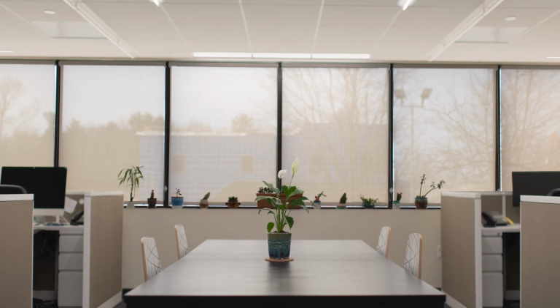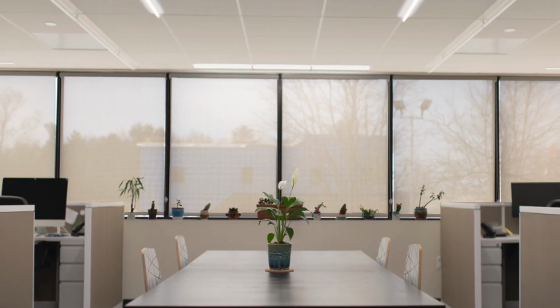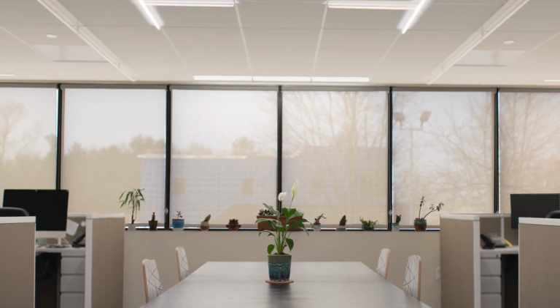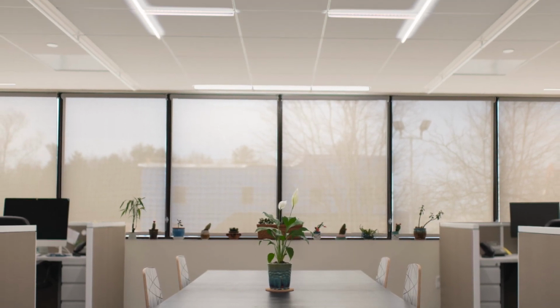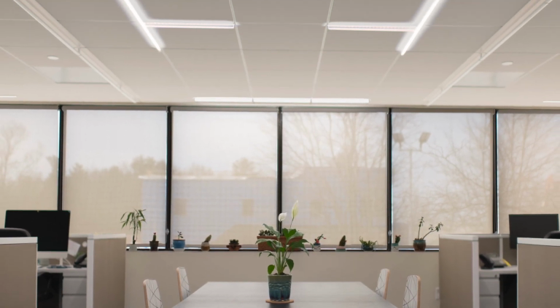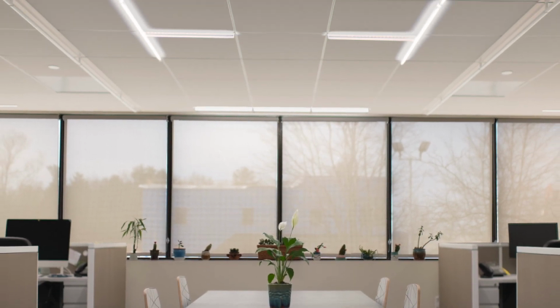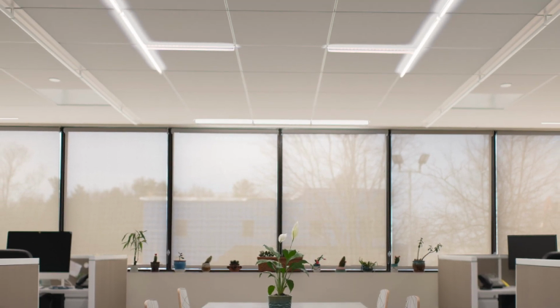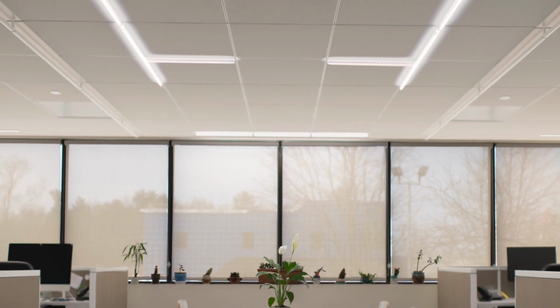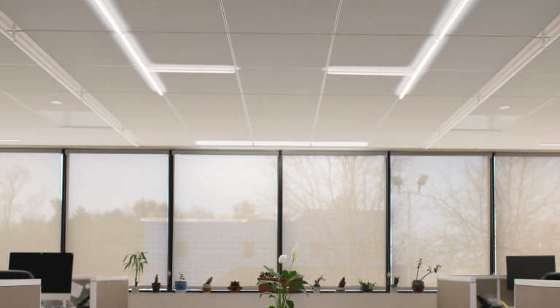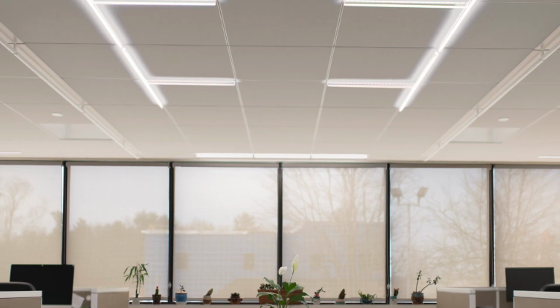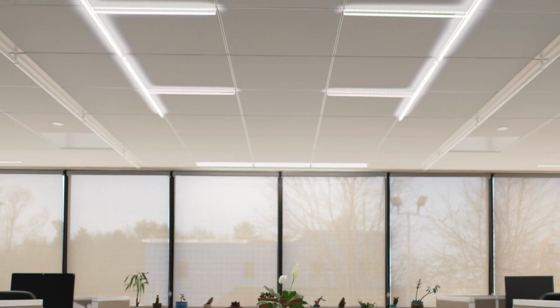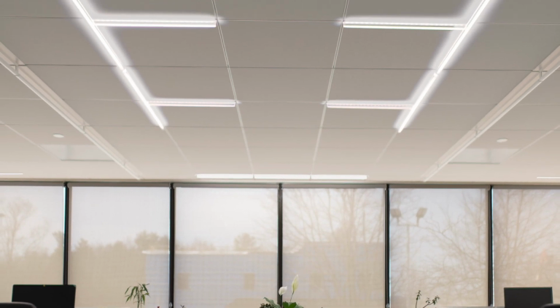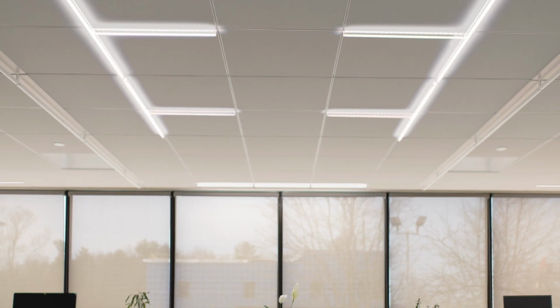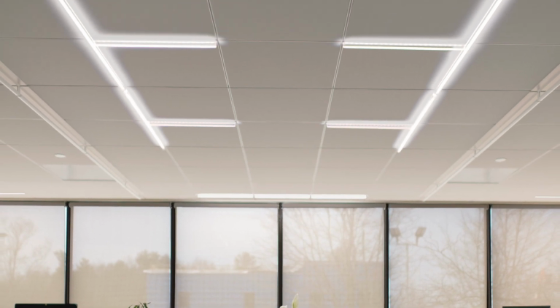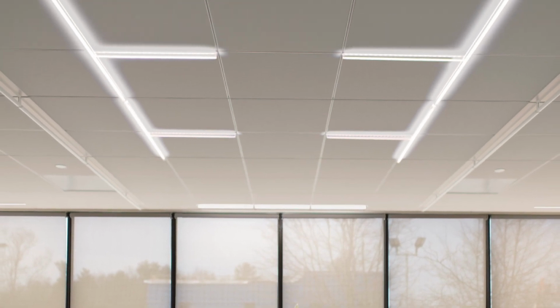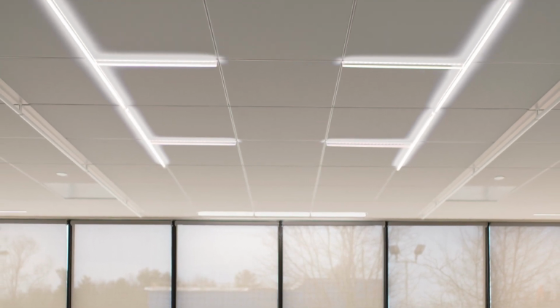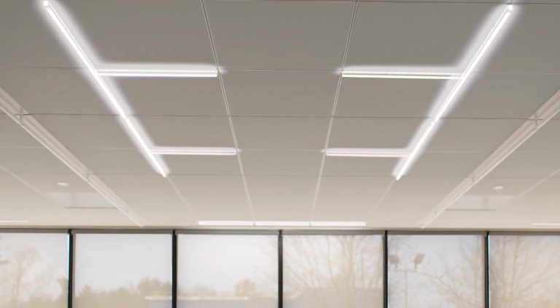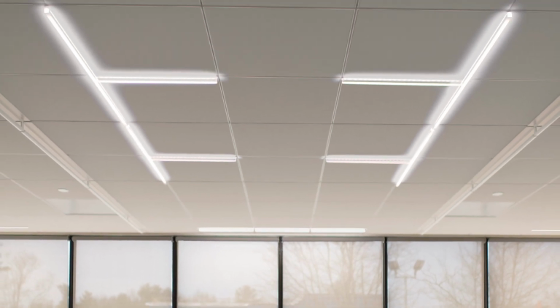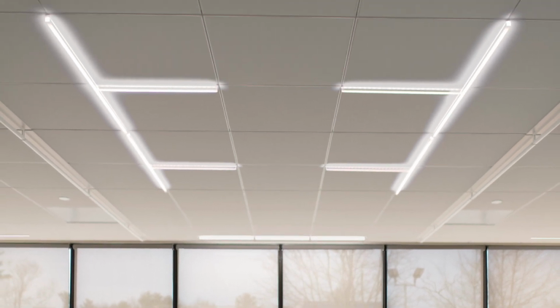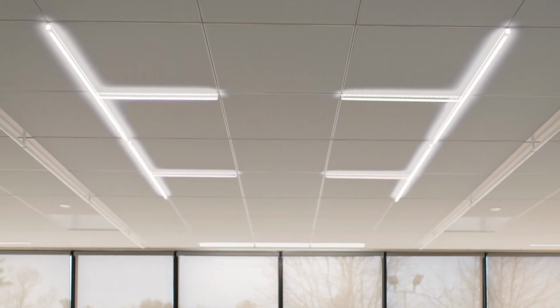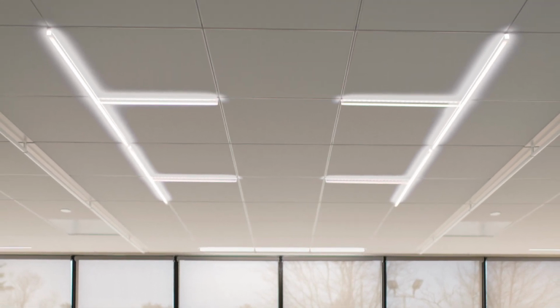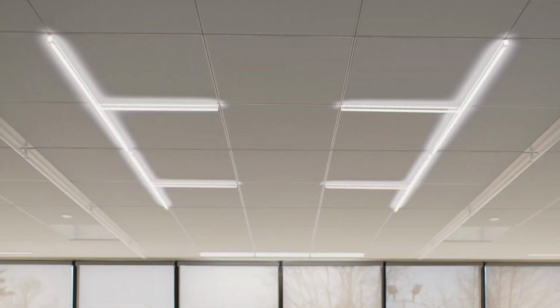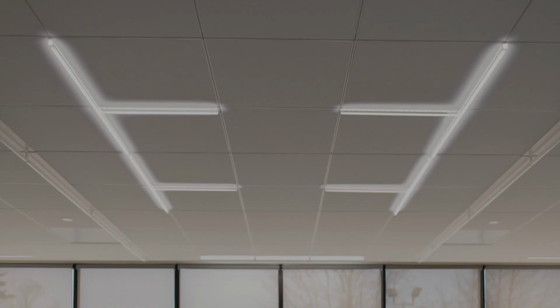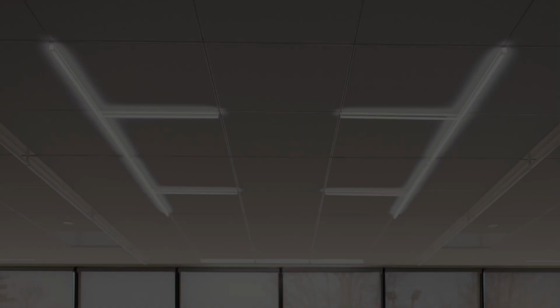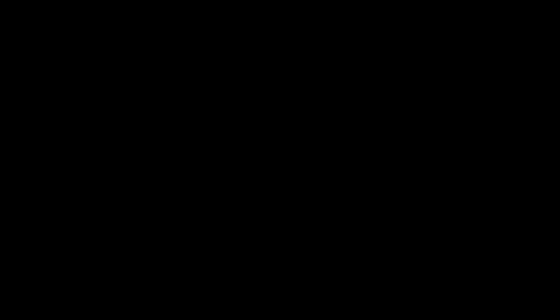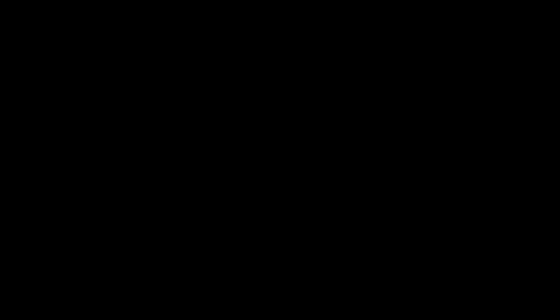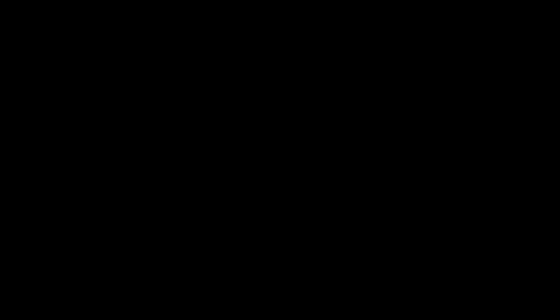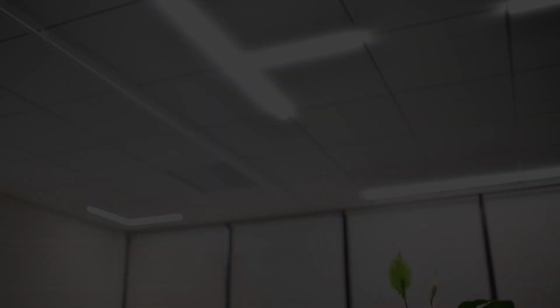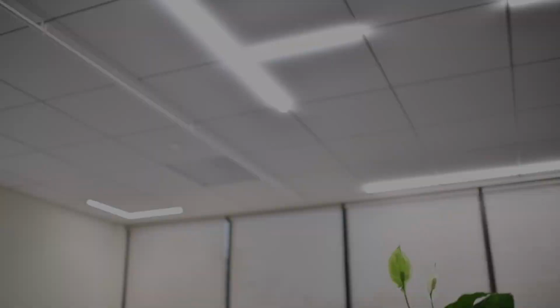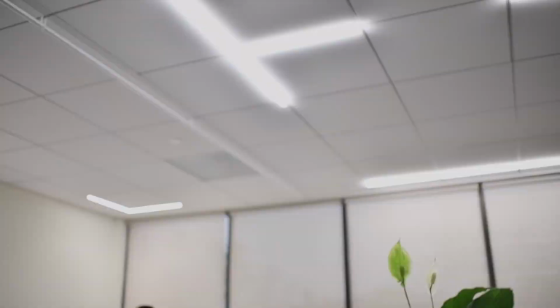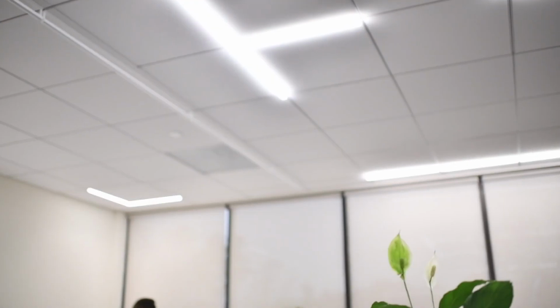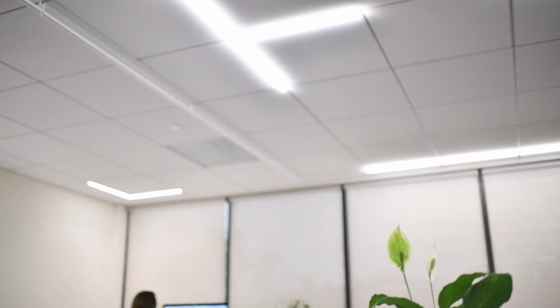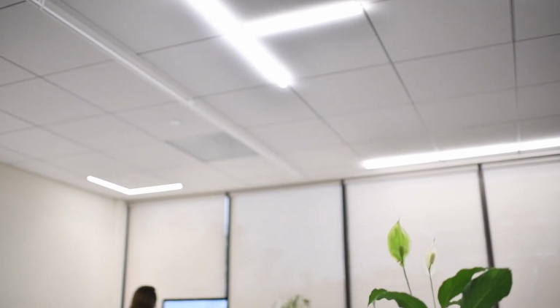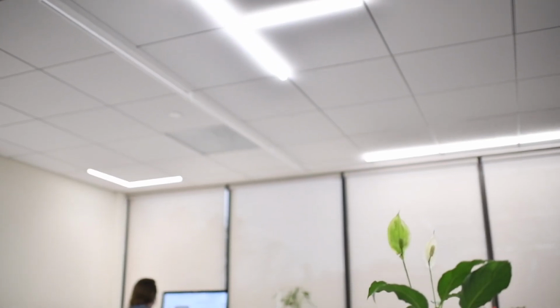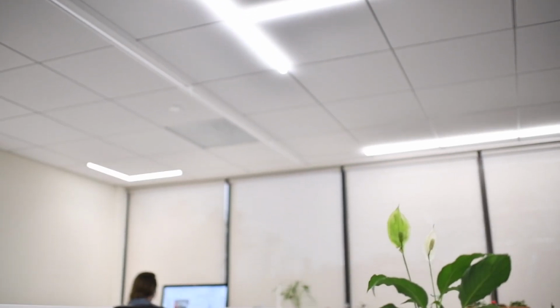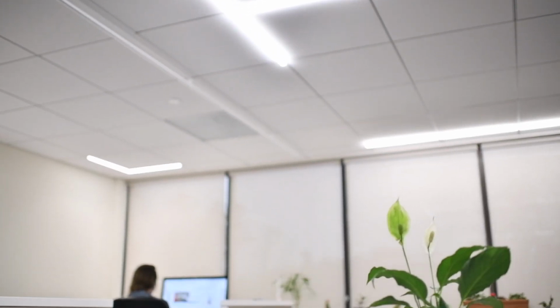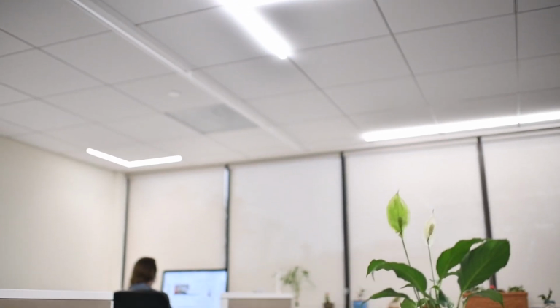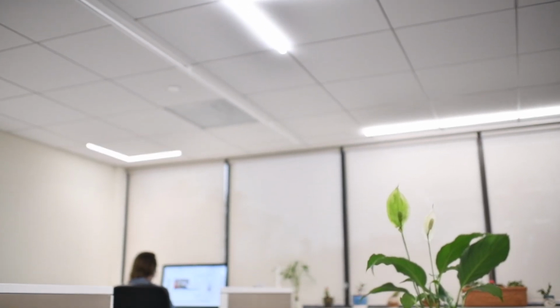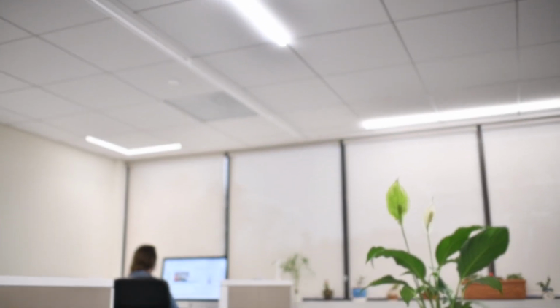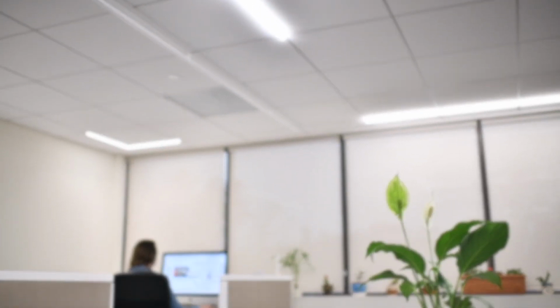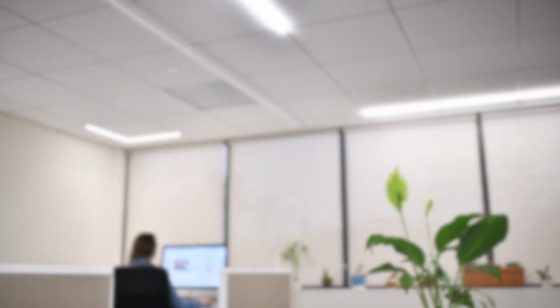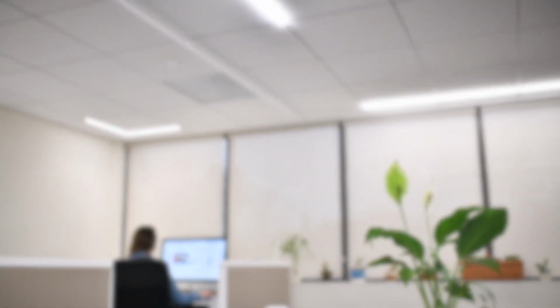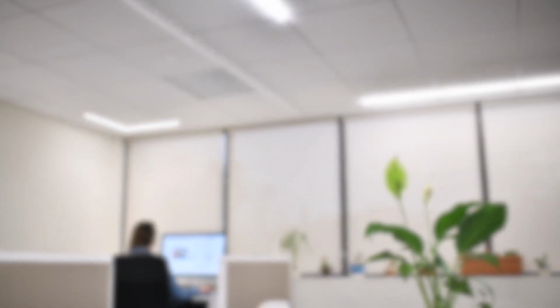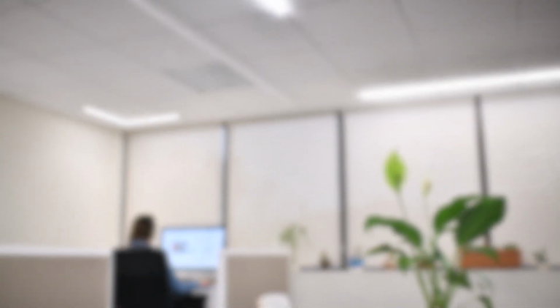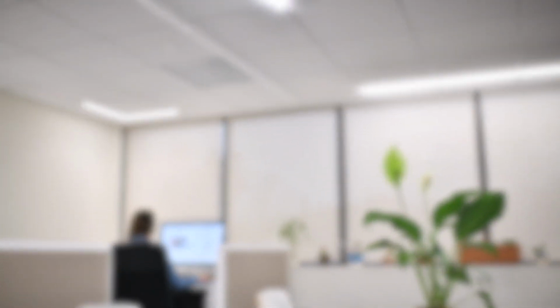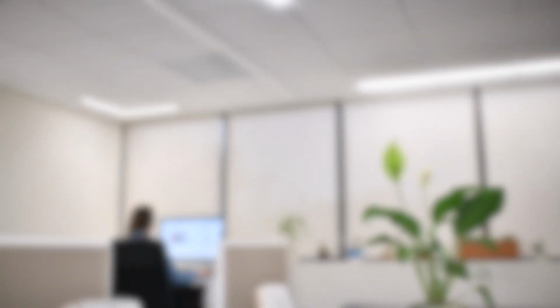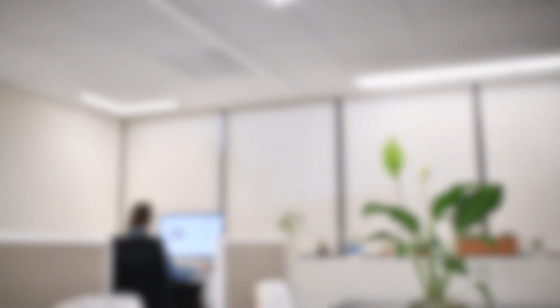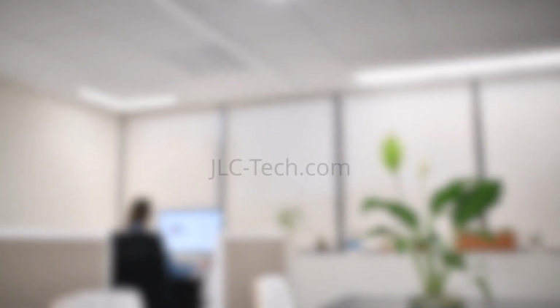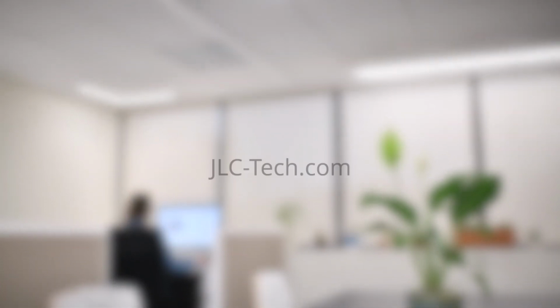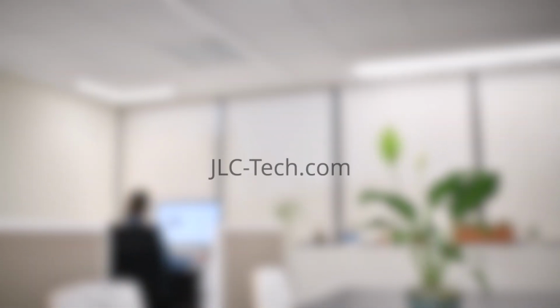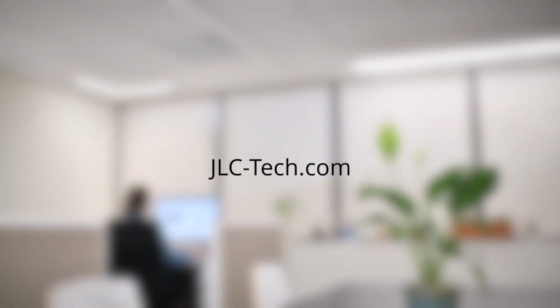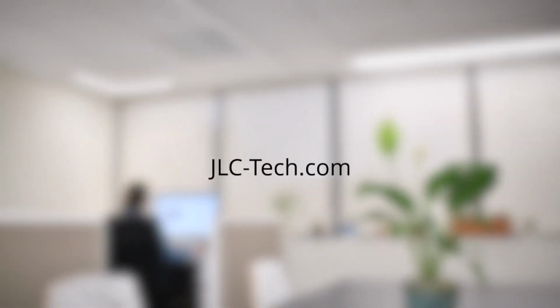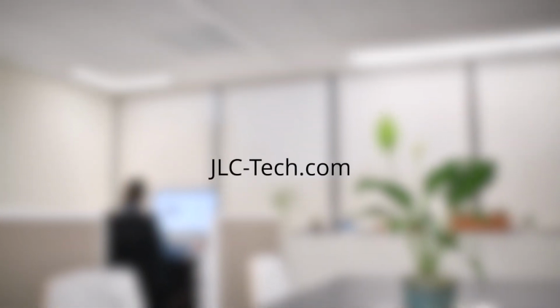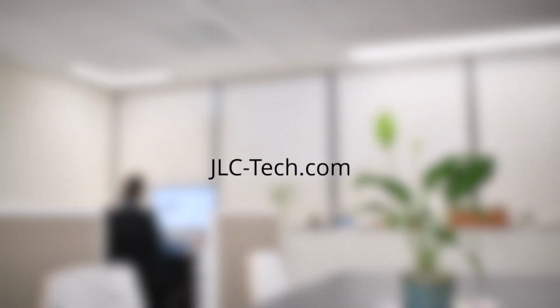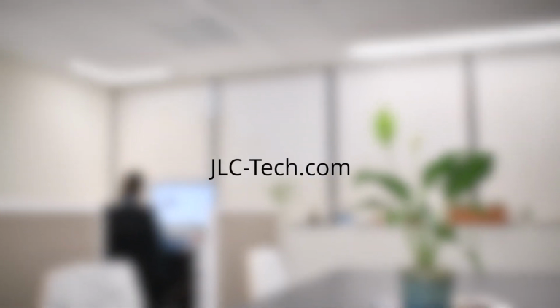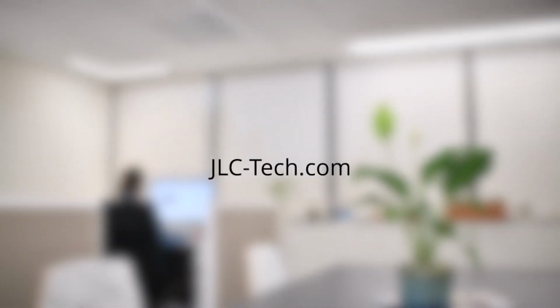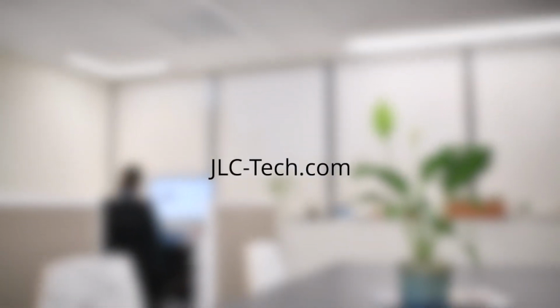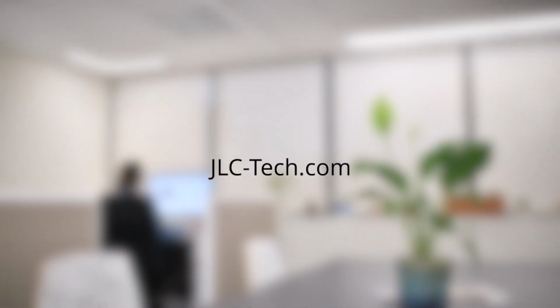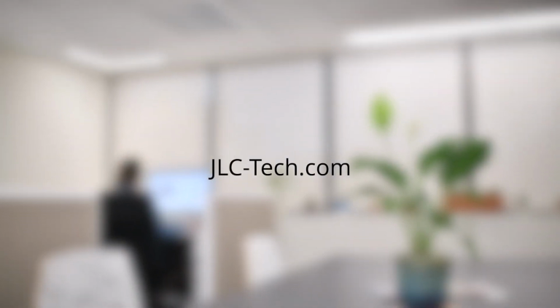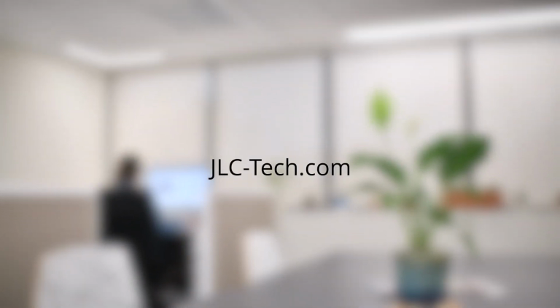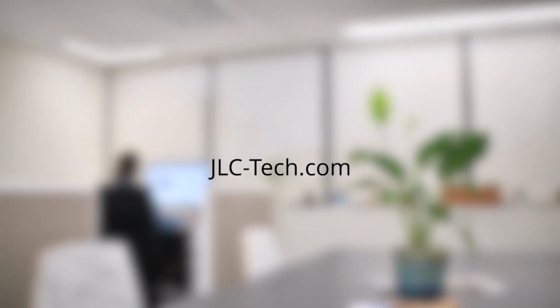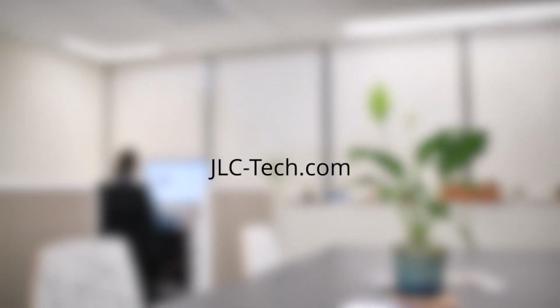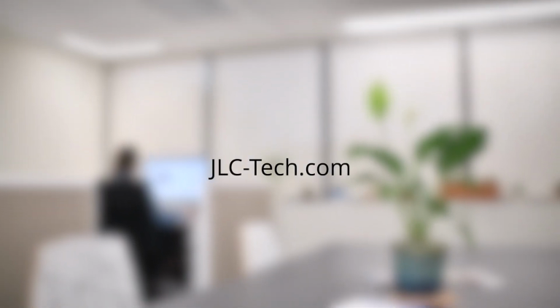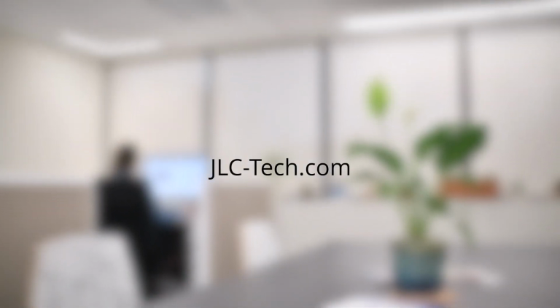Thanks for watching. If you want to learn more about the T-Bar LED and other products by JLC Tech, visit our website jlctech.com.